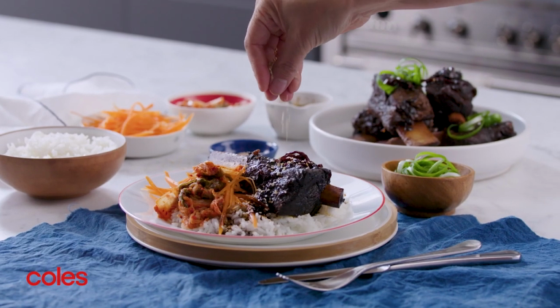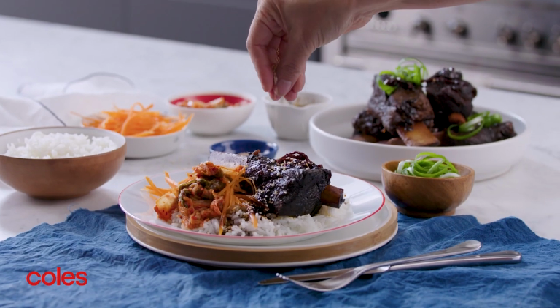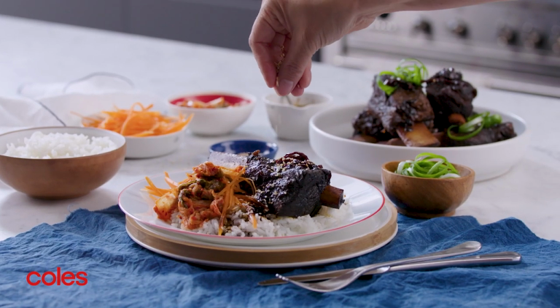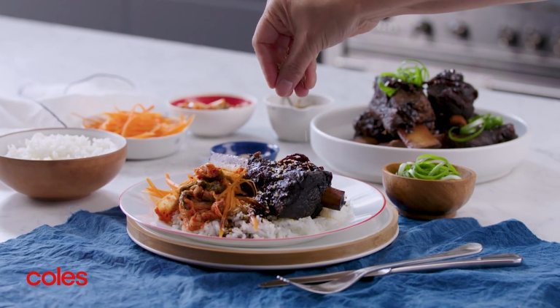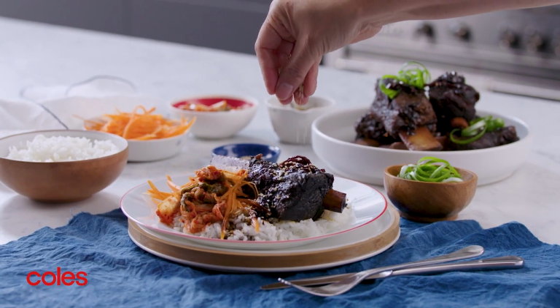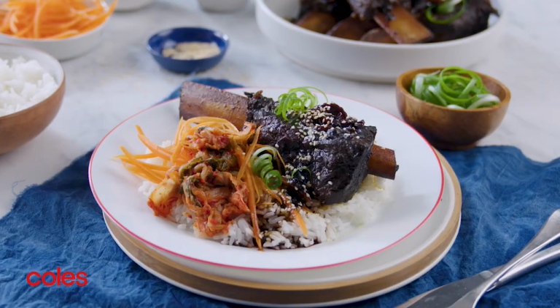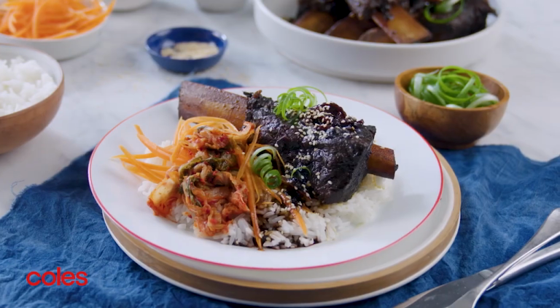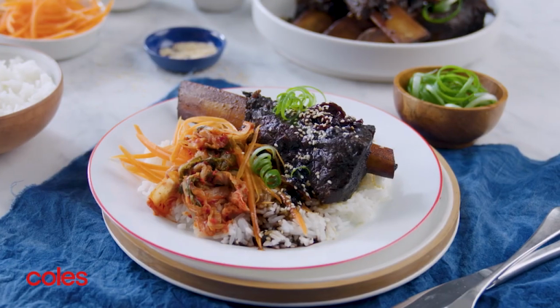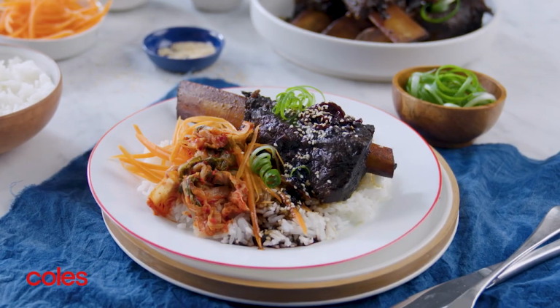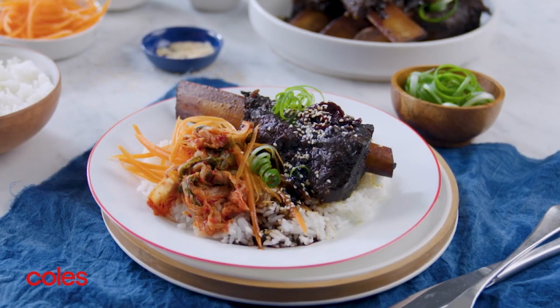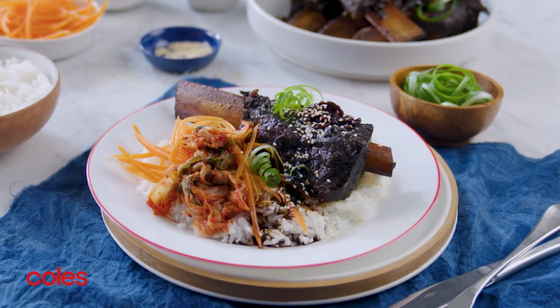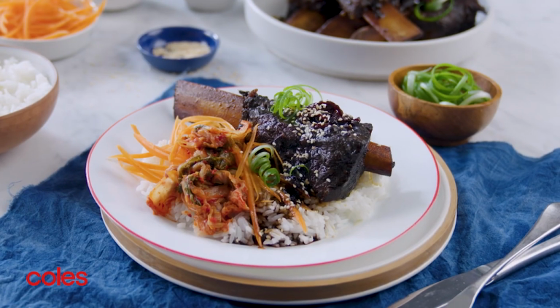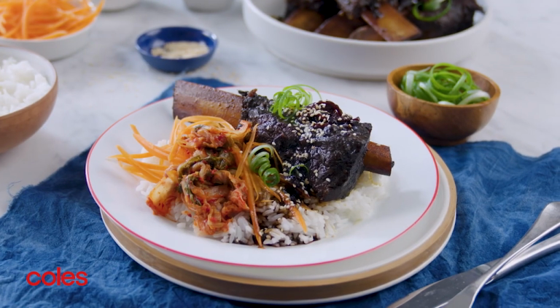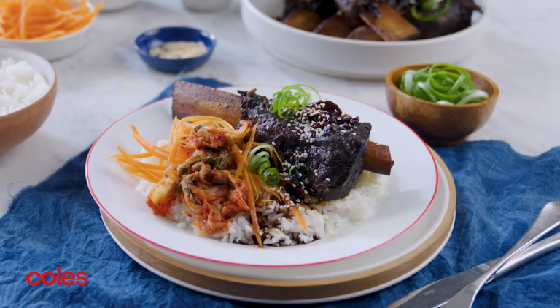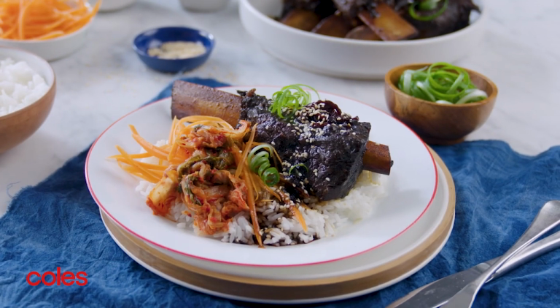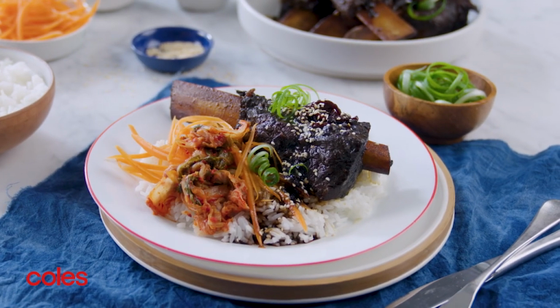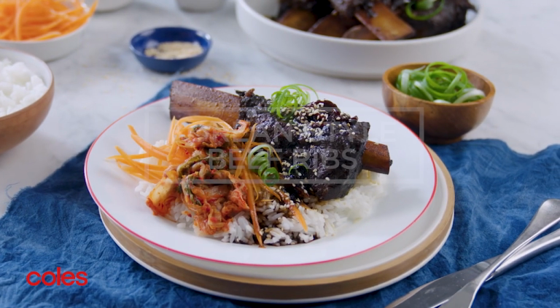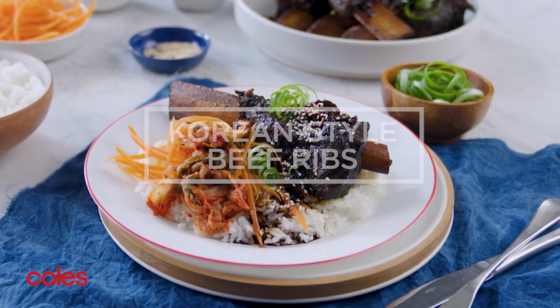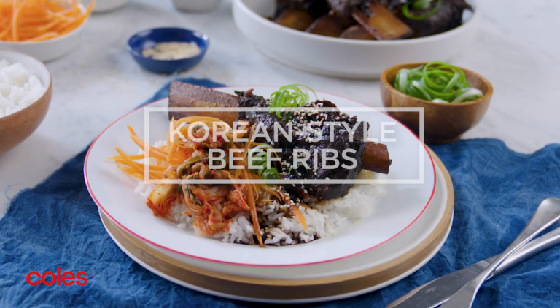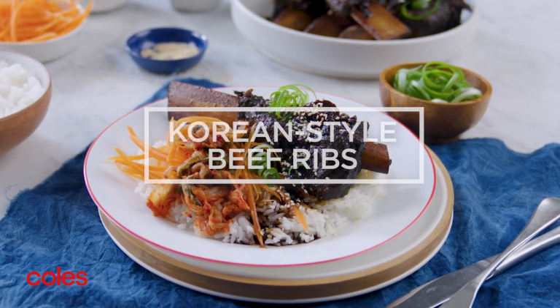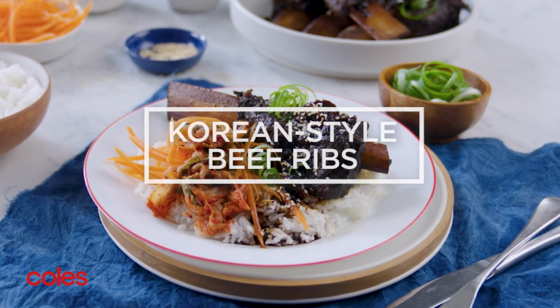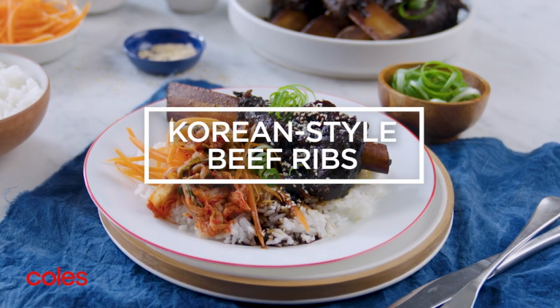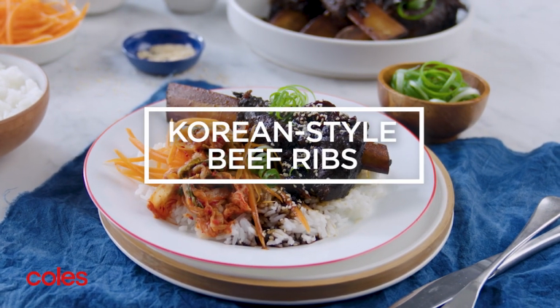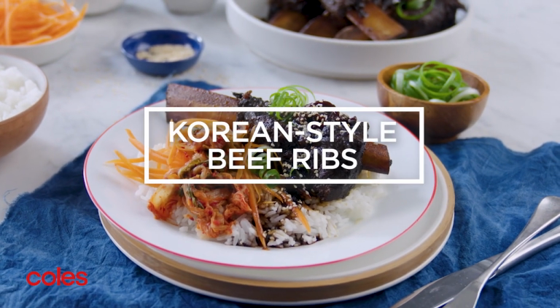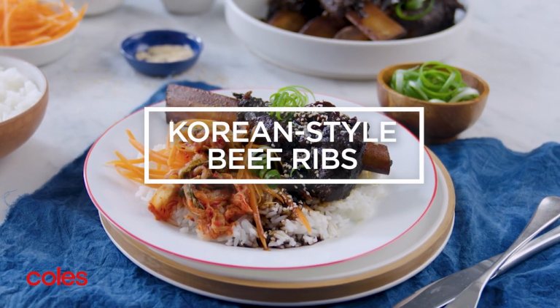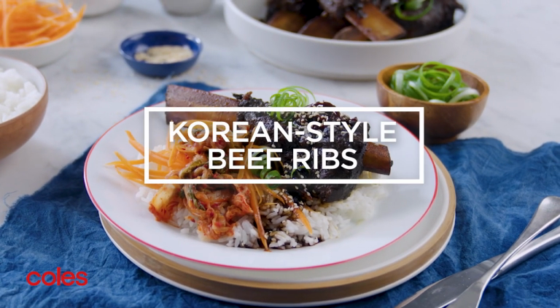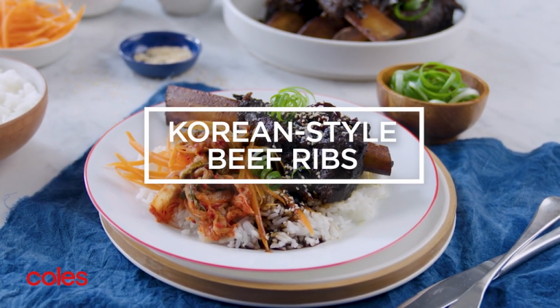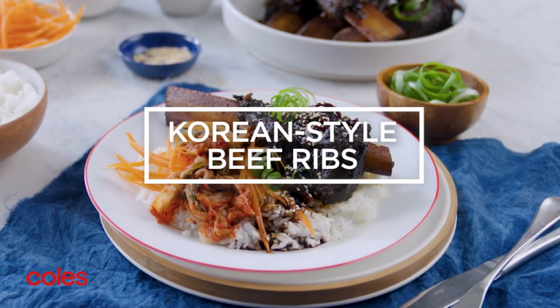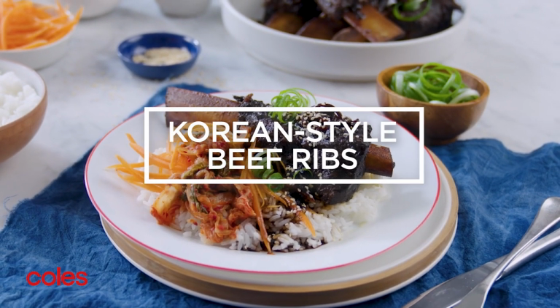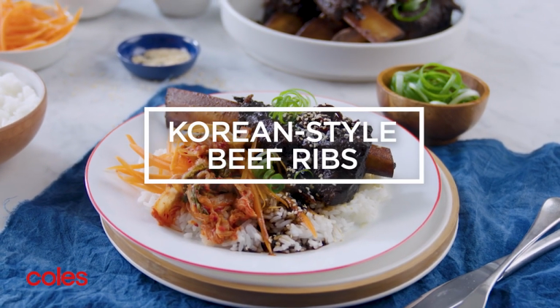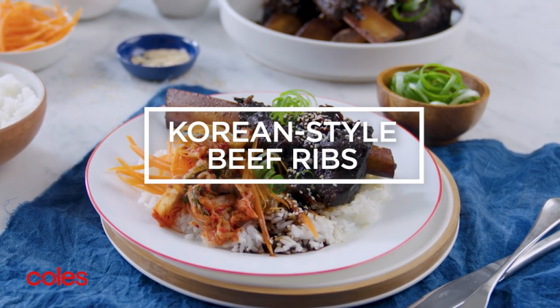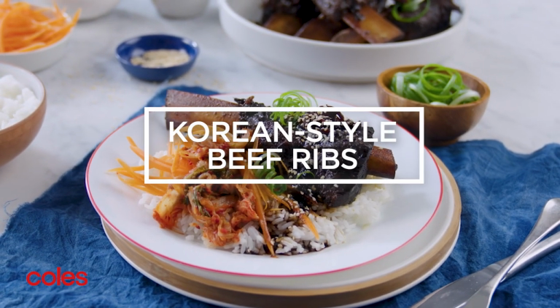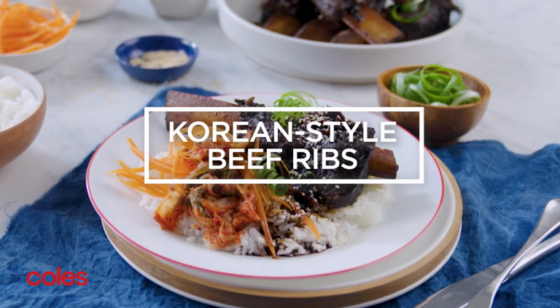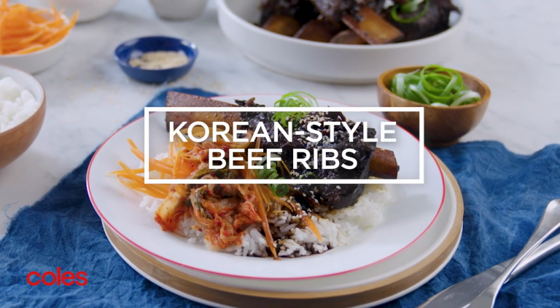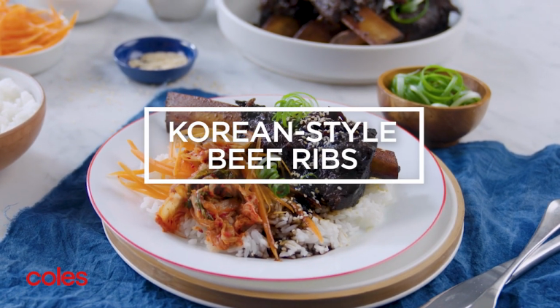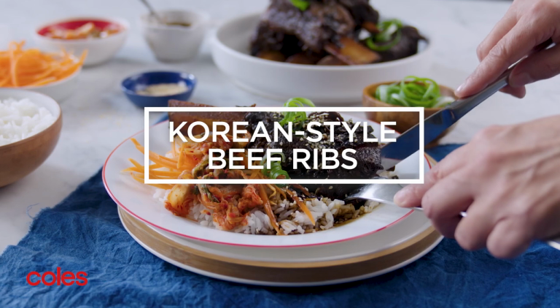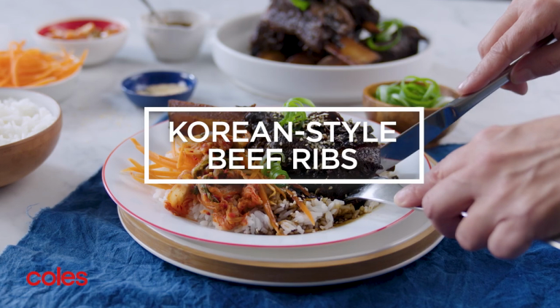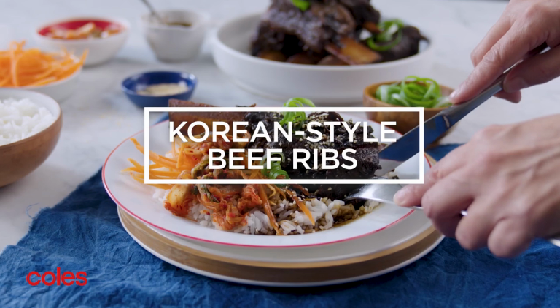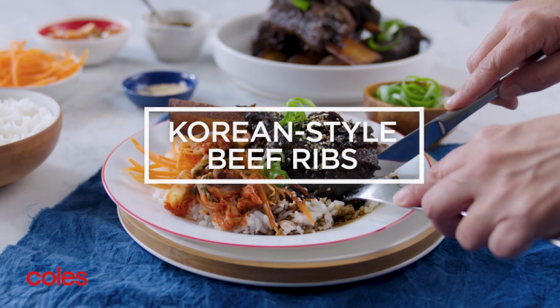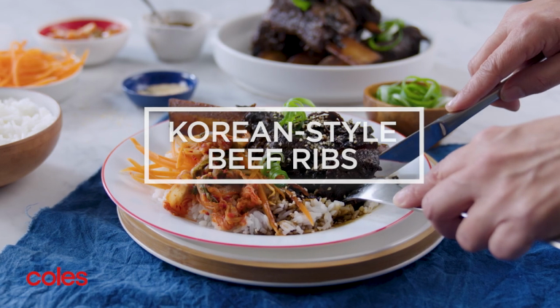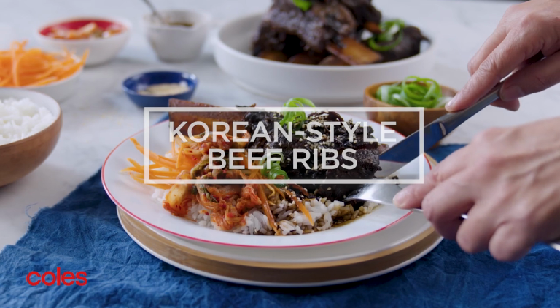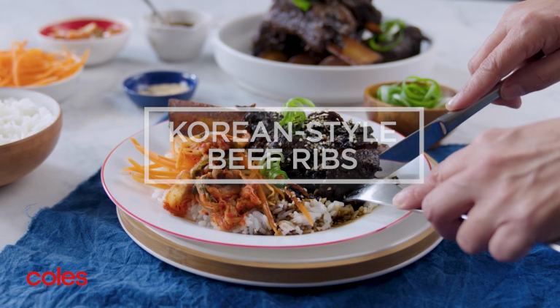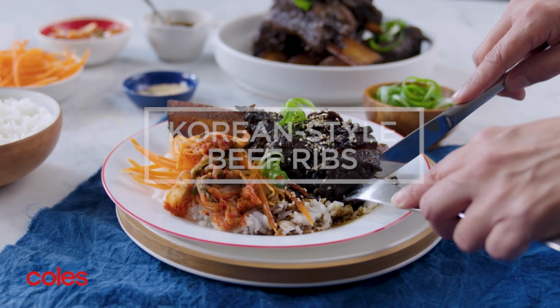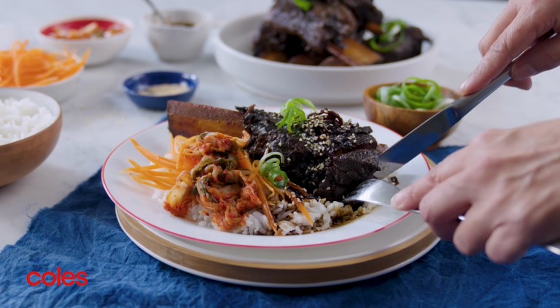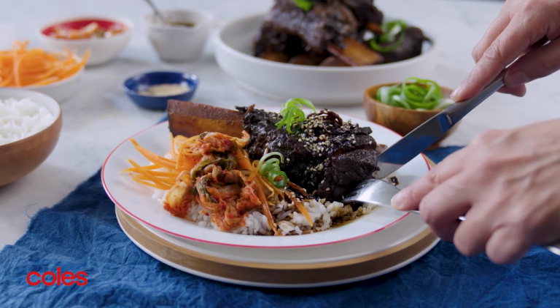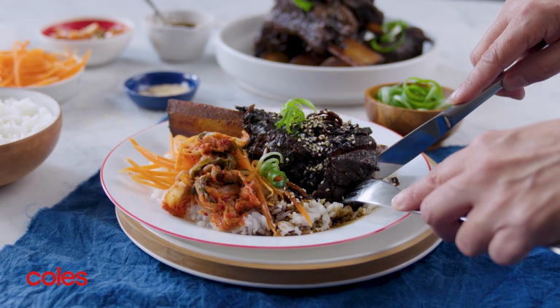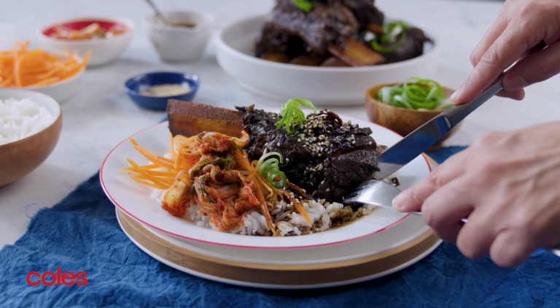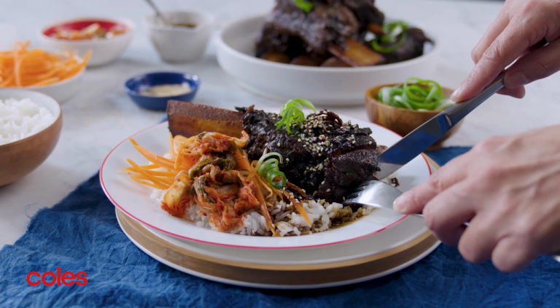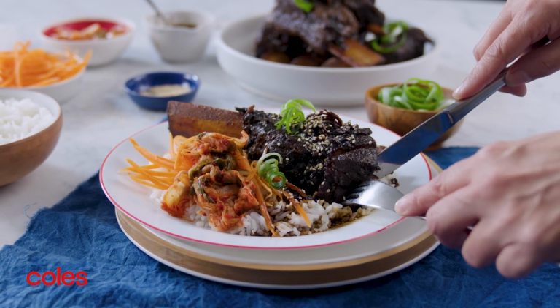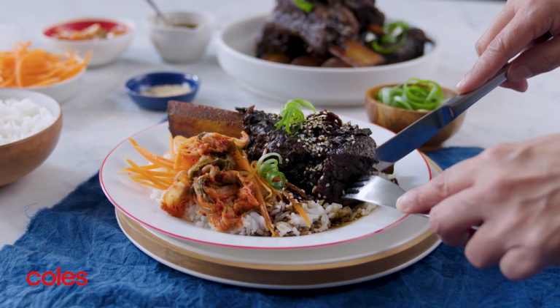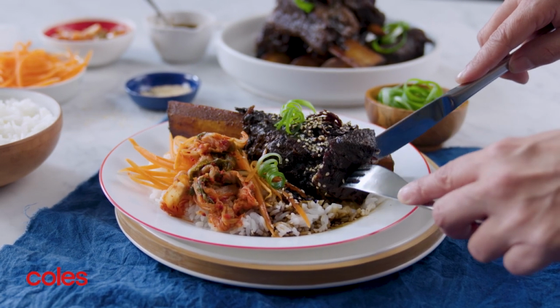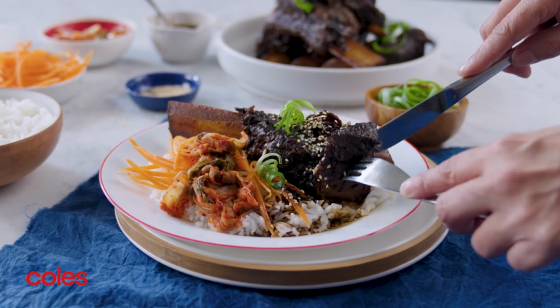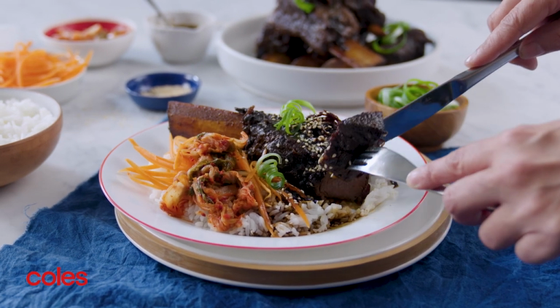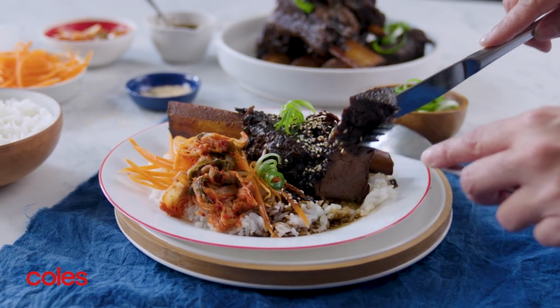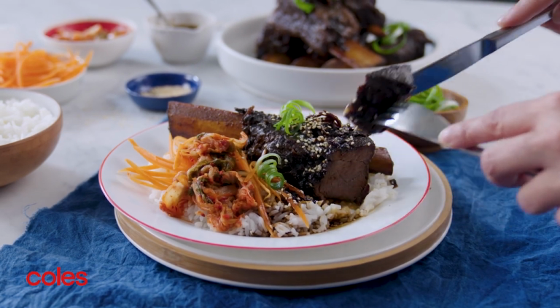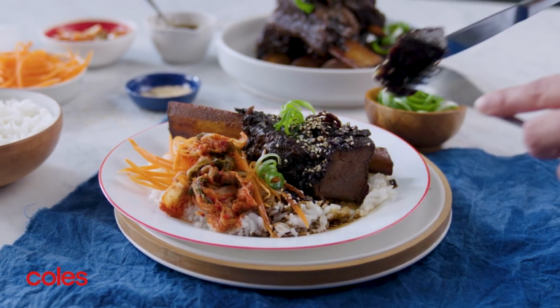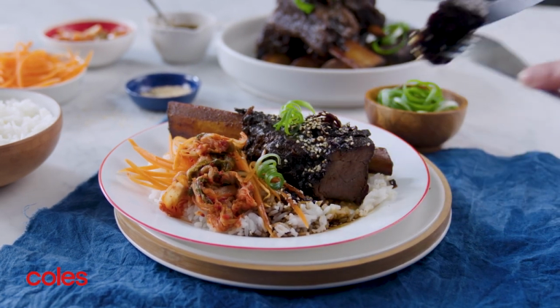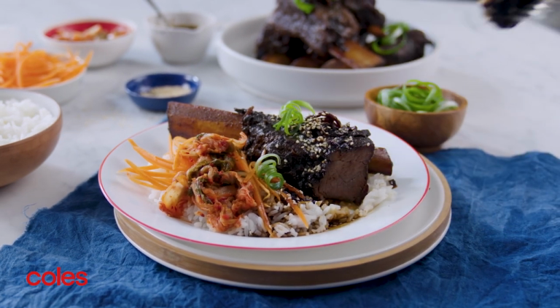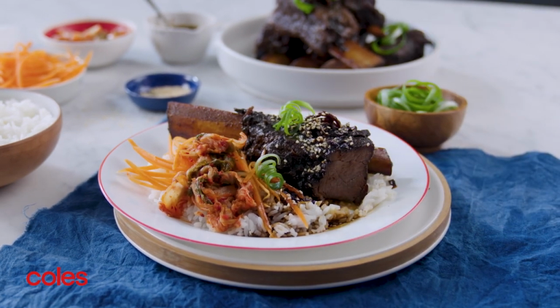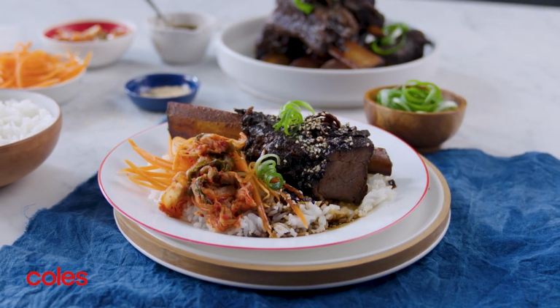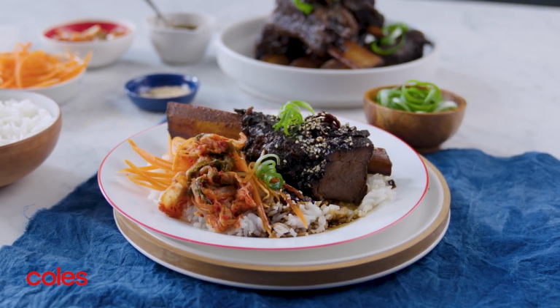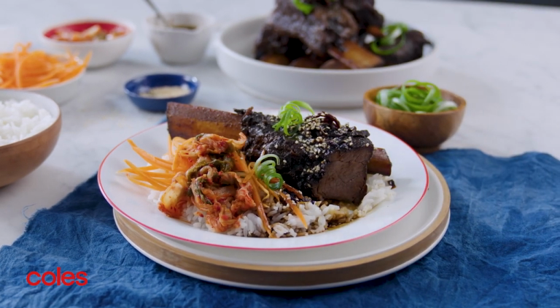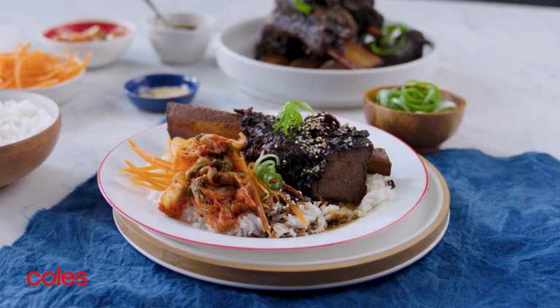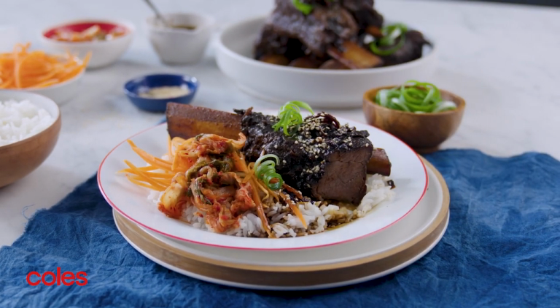These melt-in-your-mouth, slow-cooked Korean-style beef ribs are deliciously rich and super easy to make.